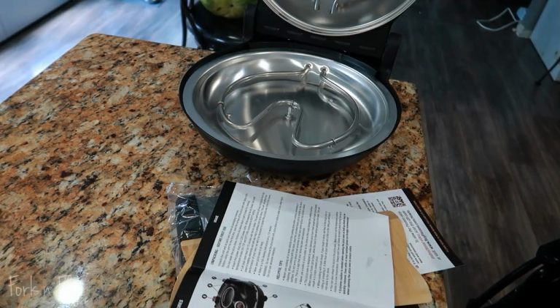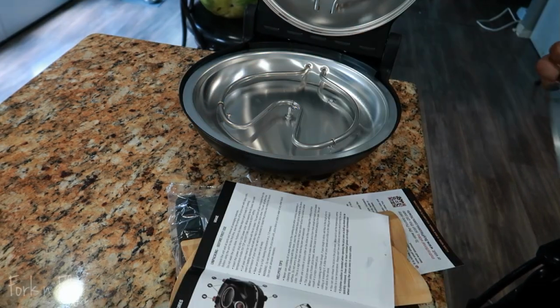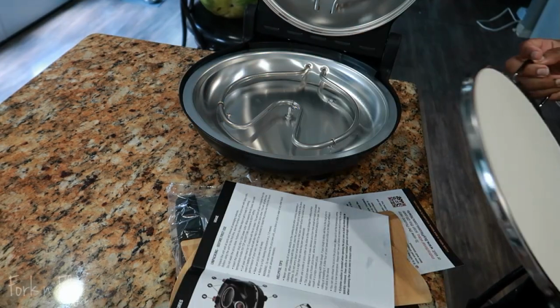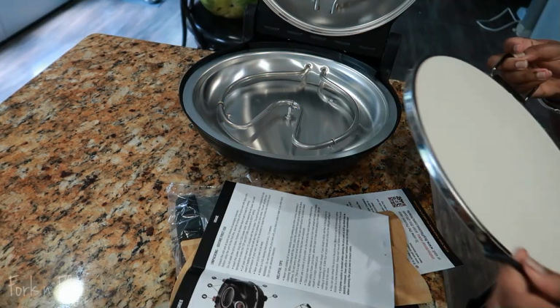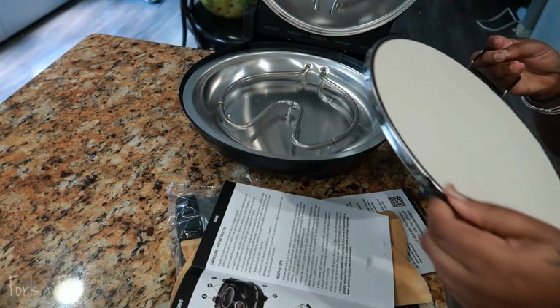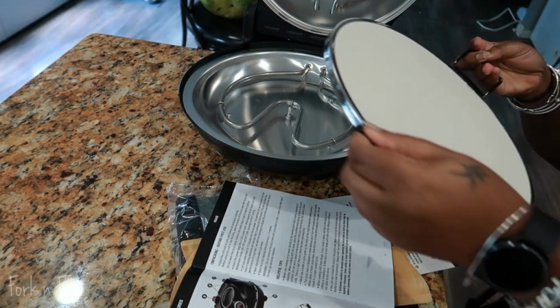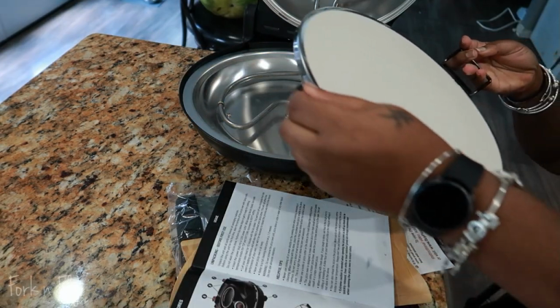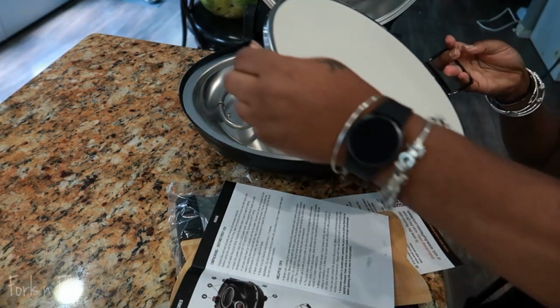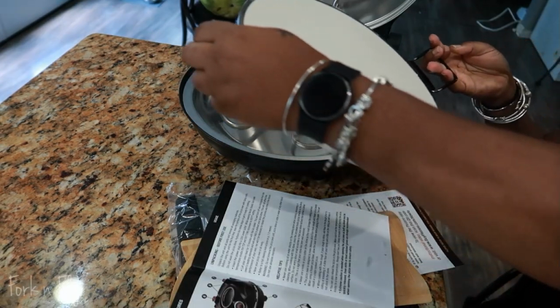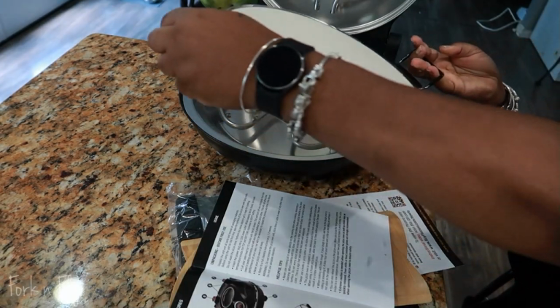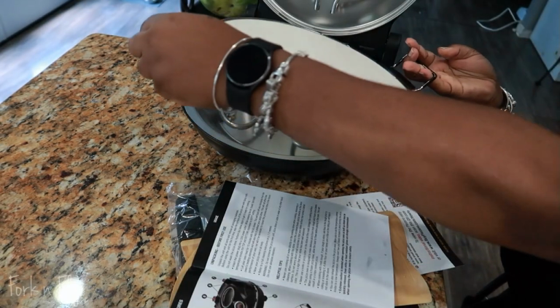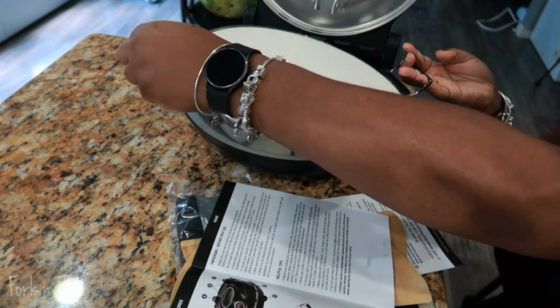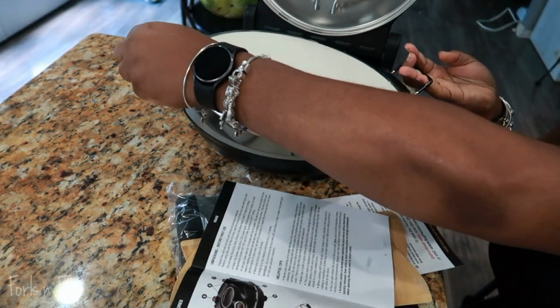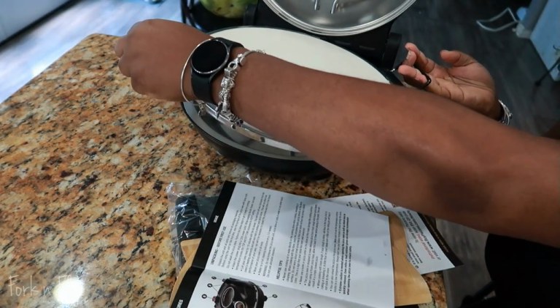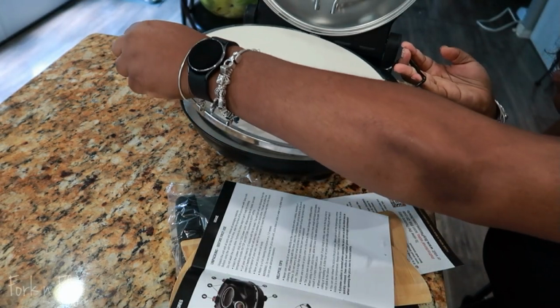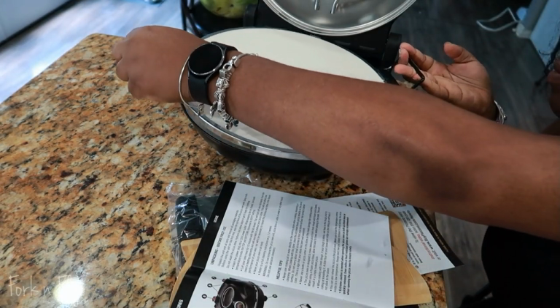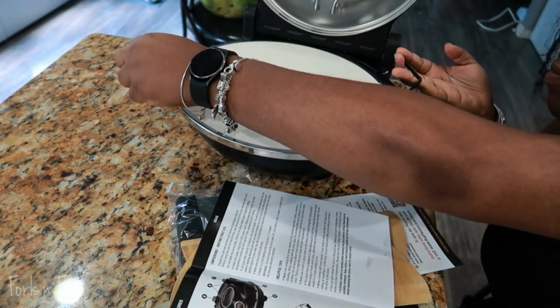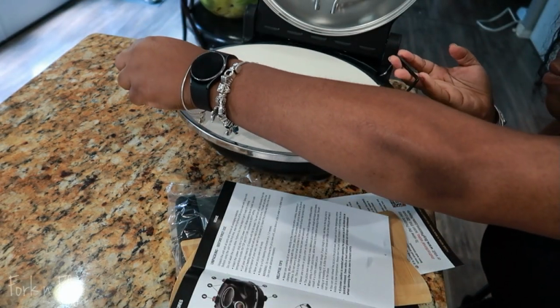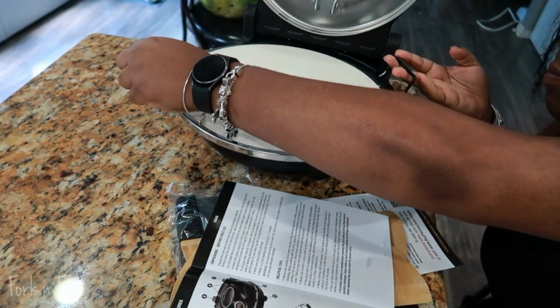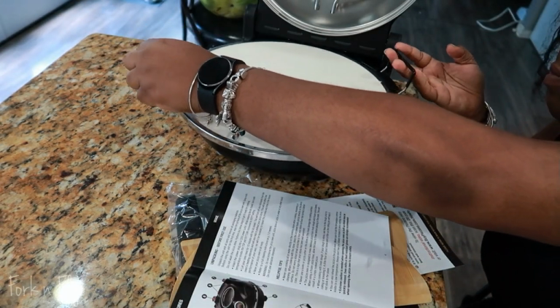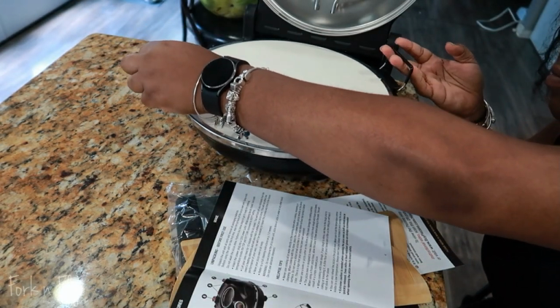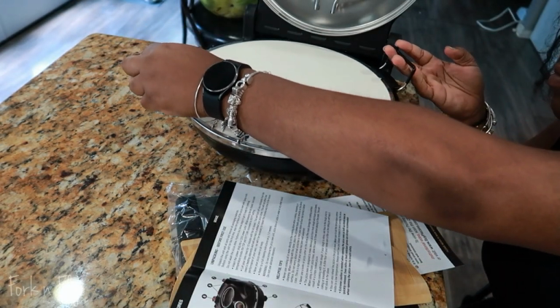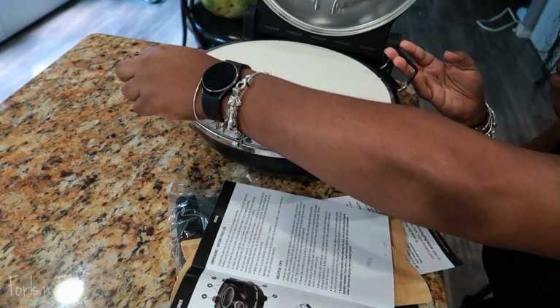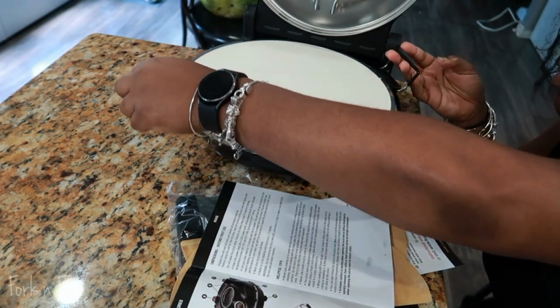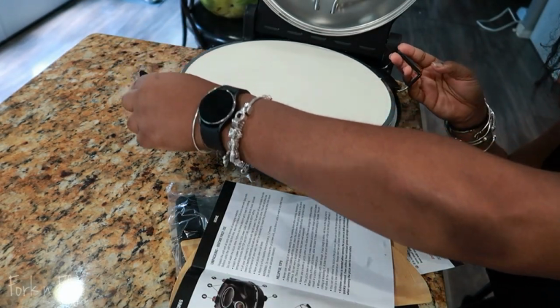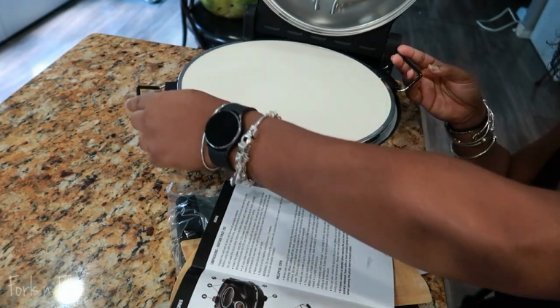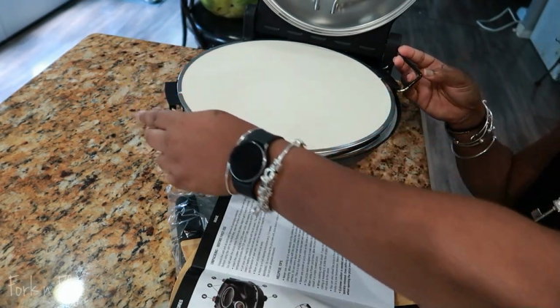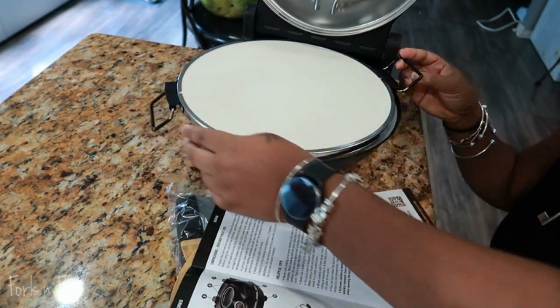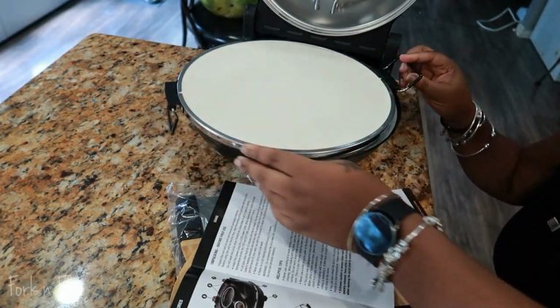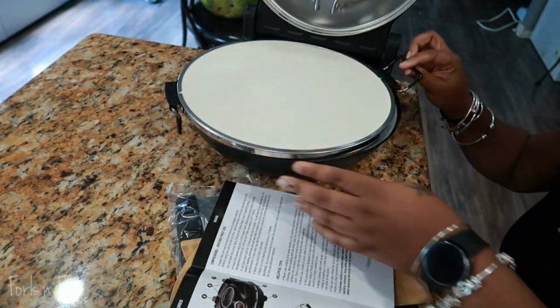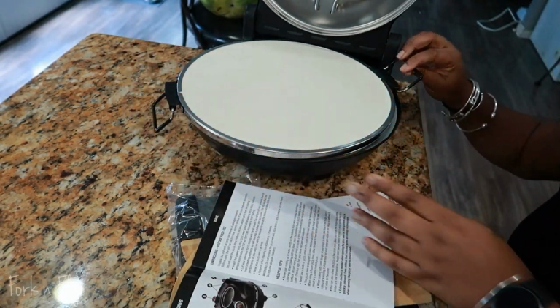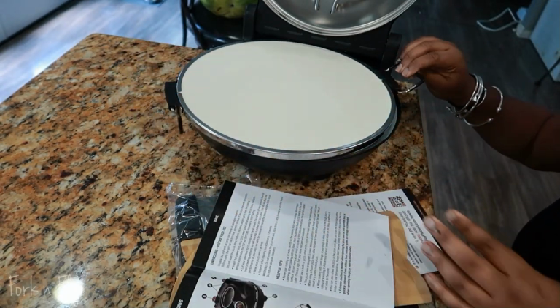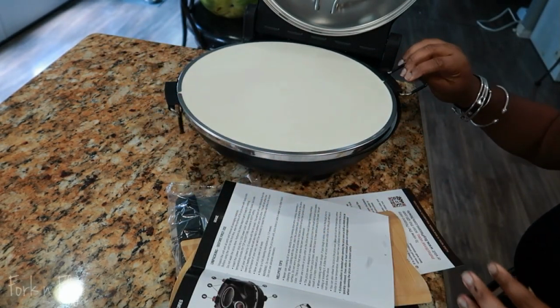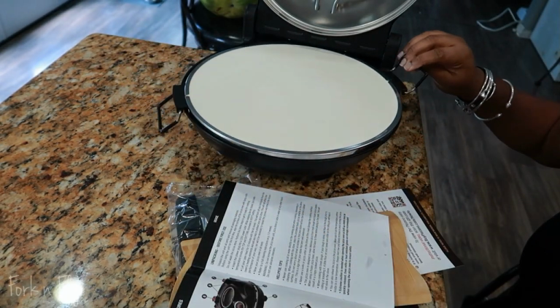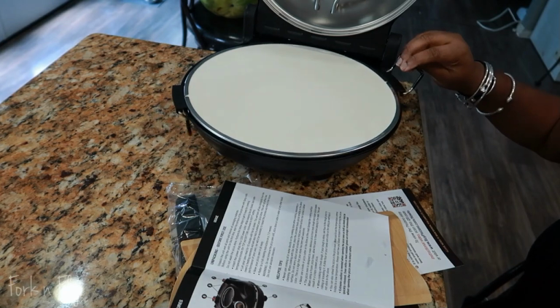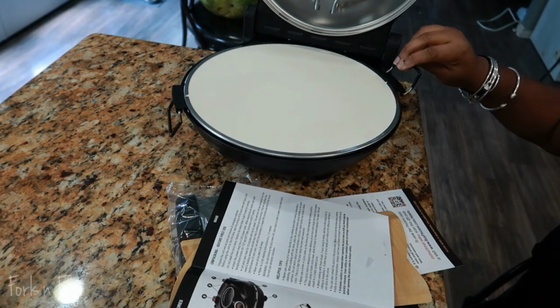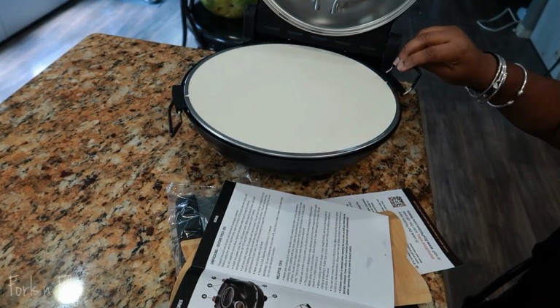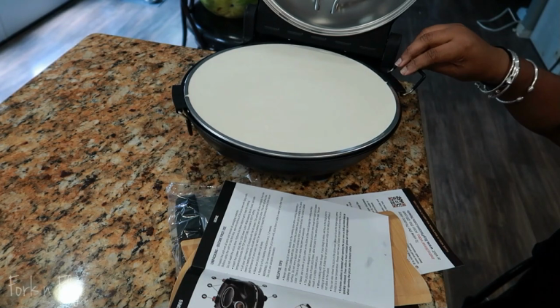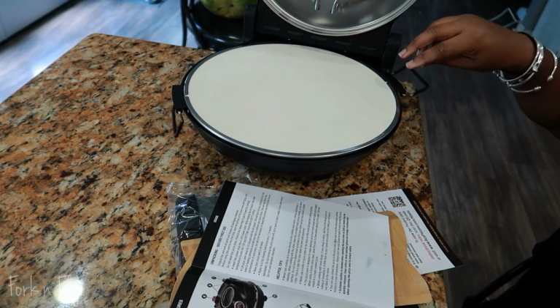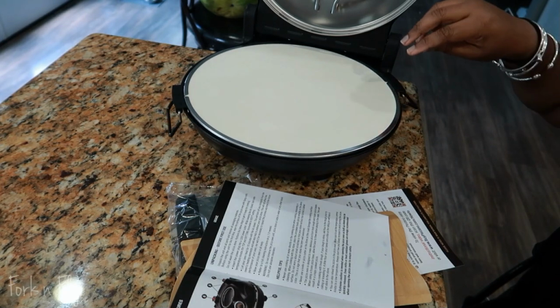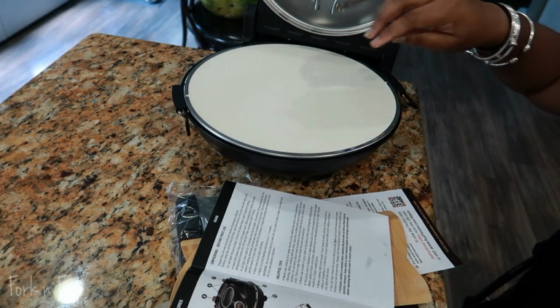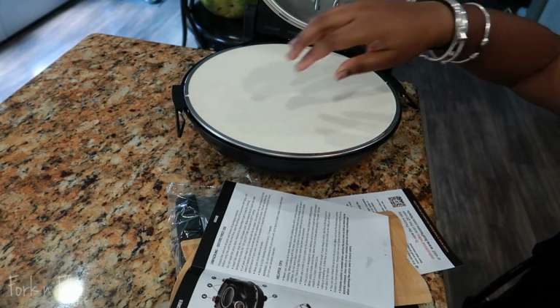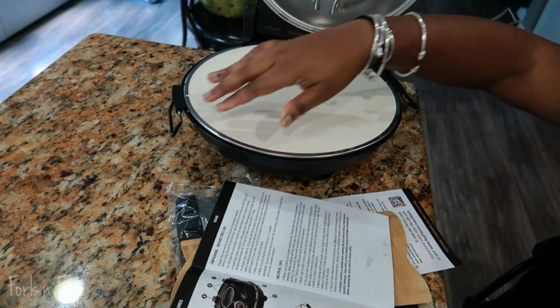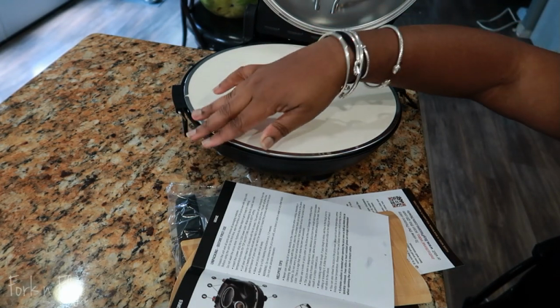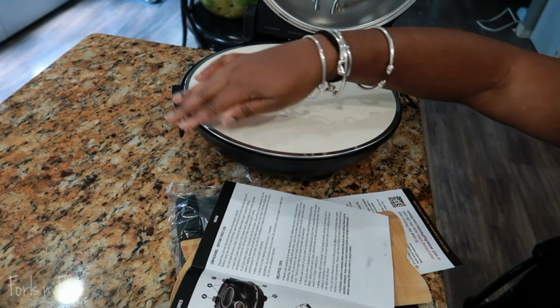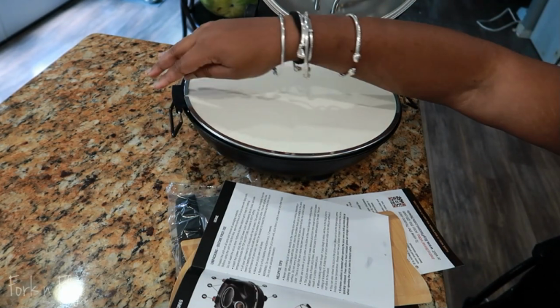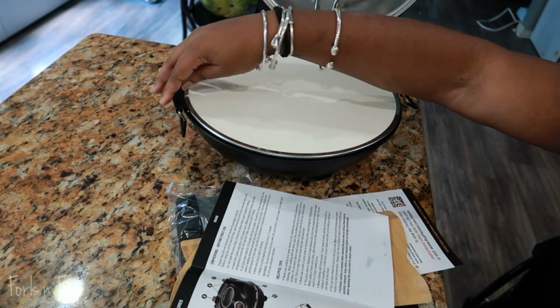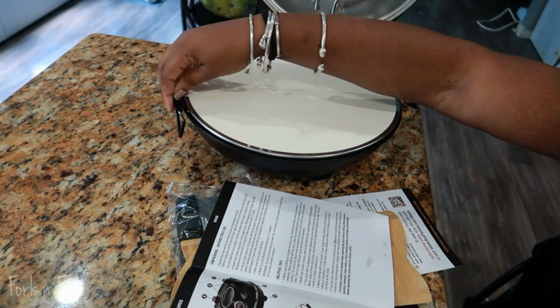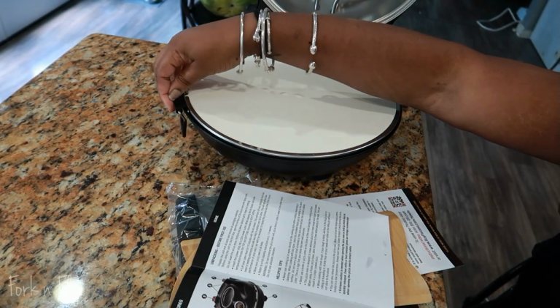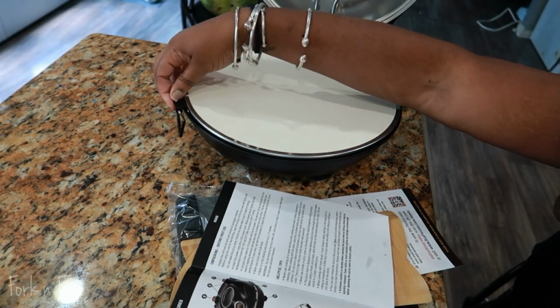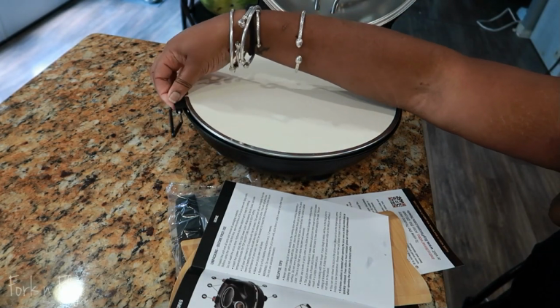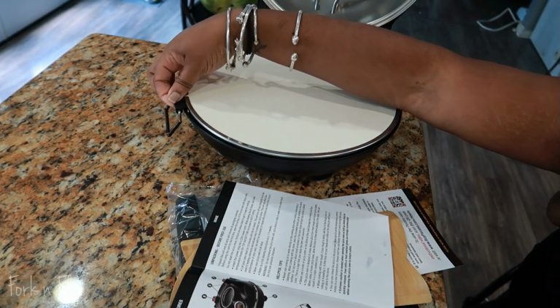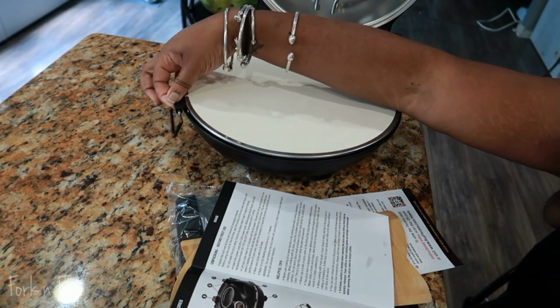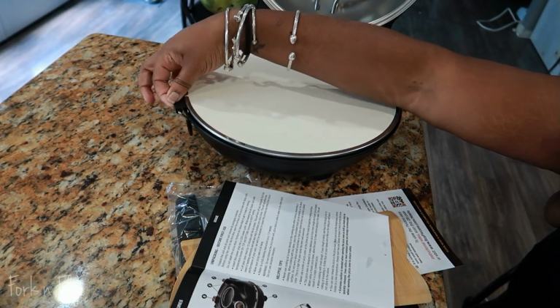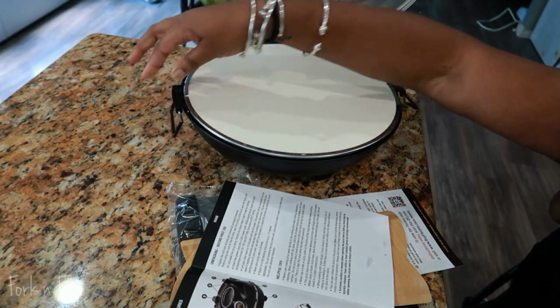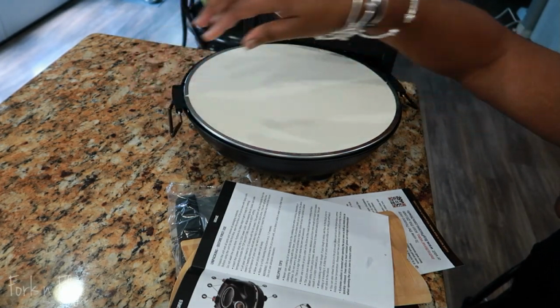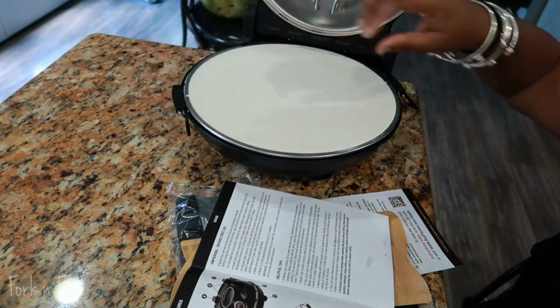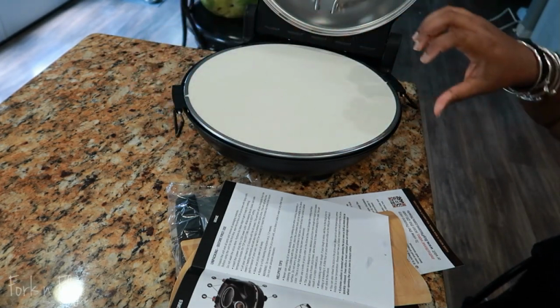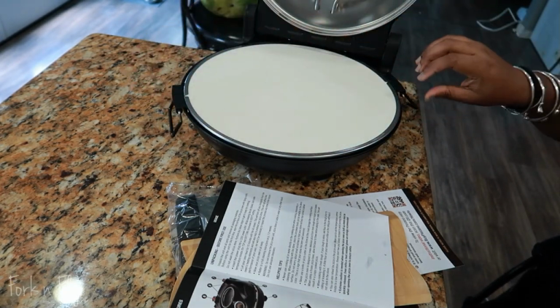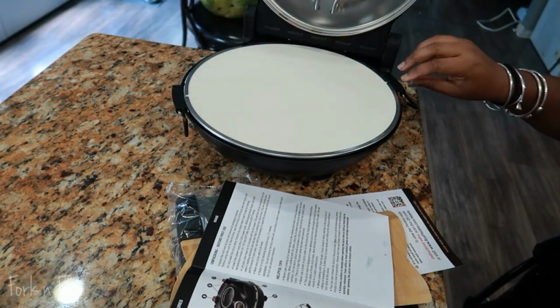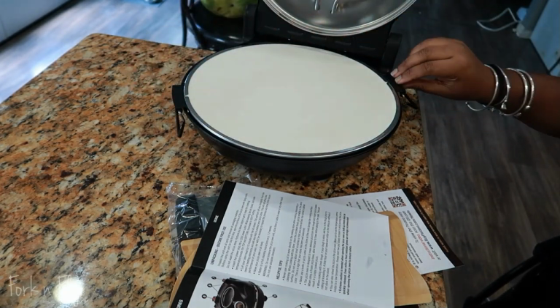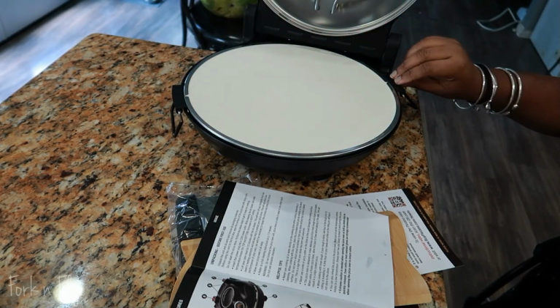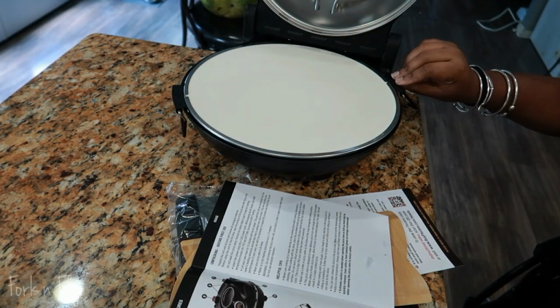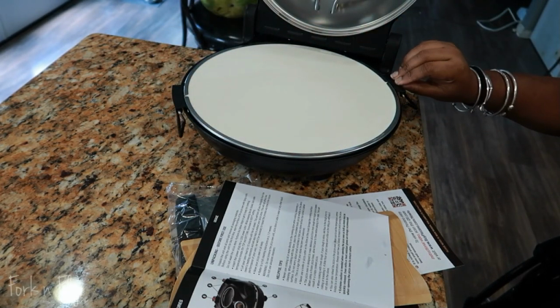Speaking about cleaning, I got a question. Do y'all rinse your vegetables before you cut them, like onion and garlic? Let me know in the comments.